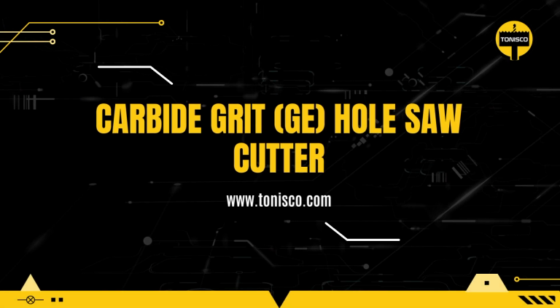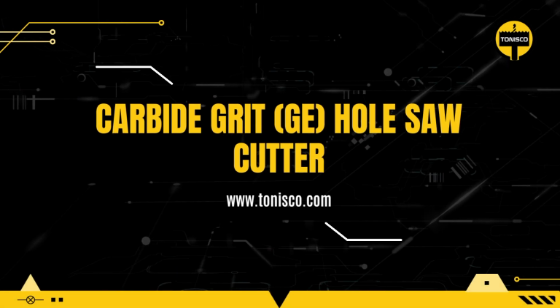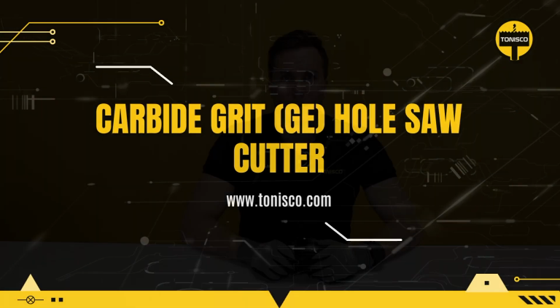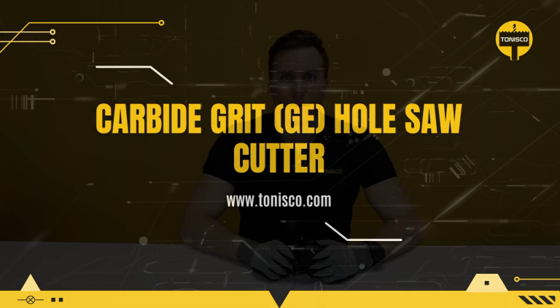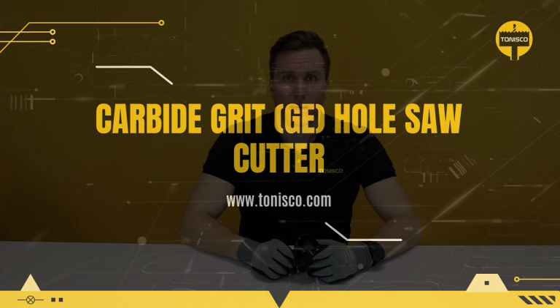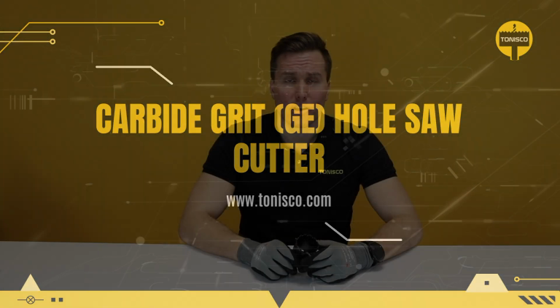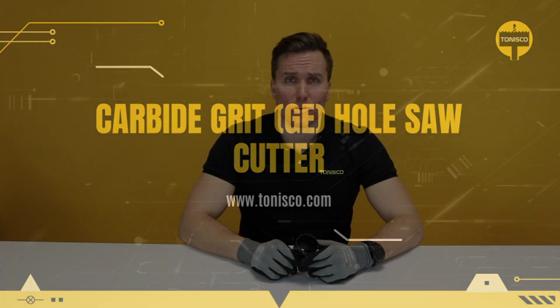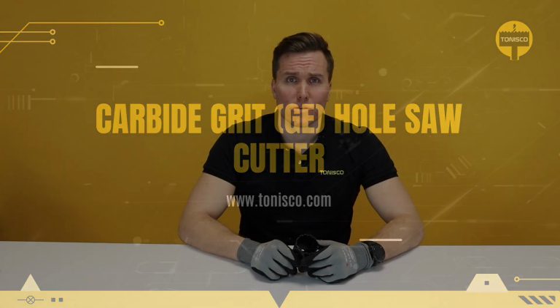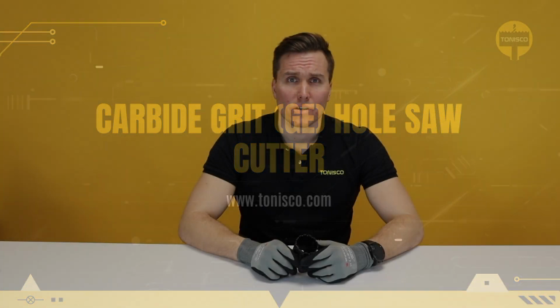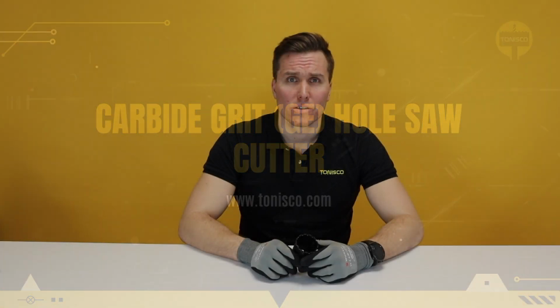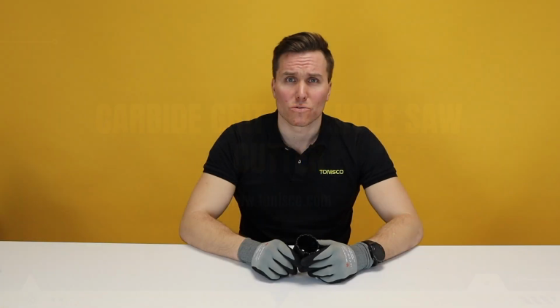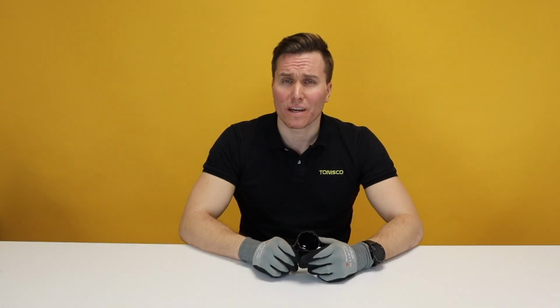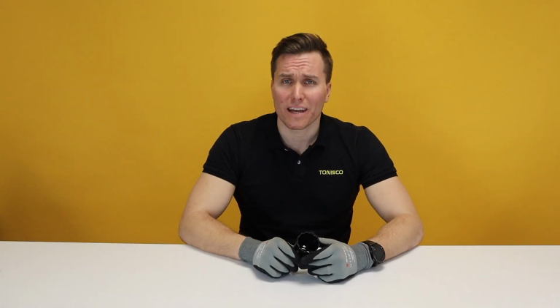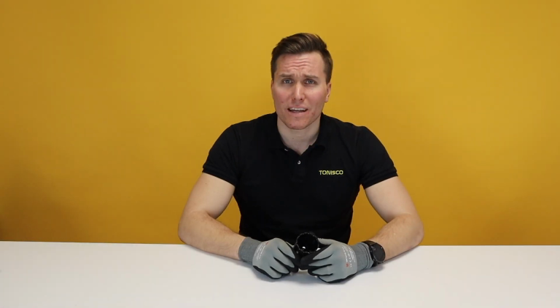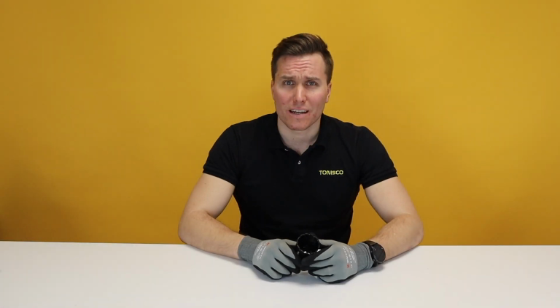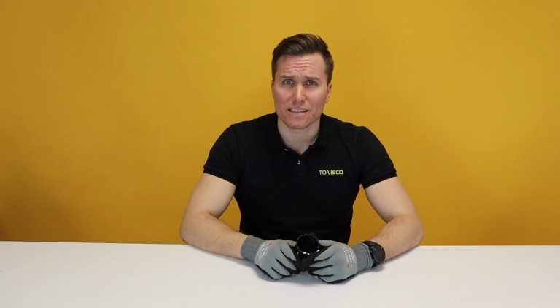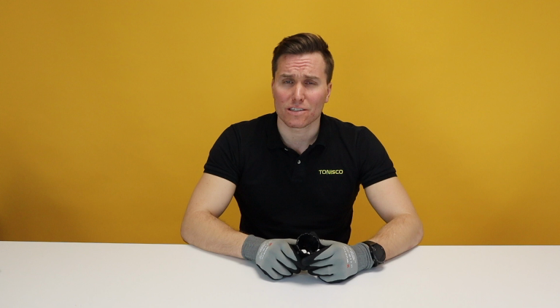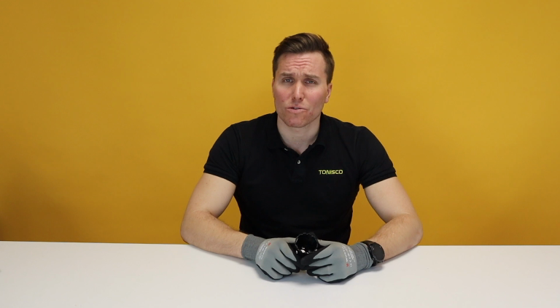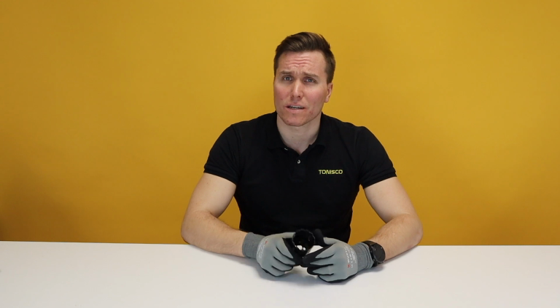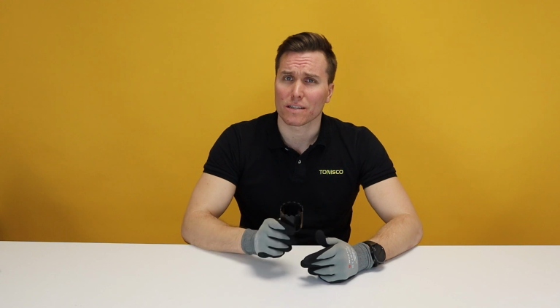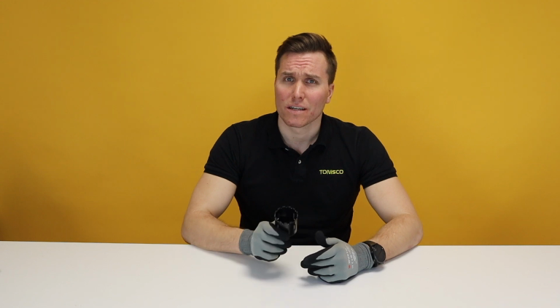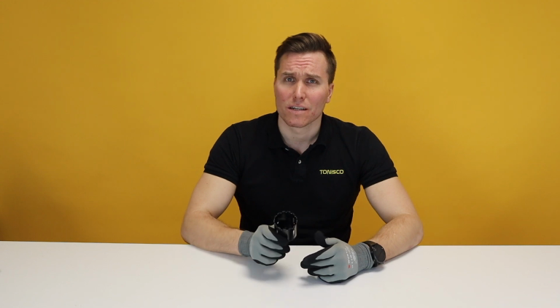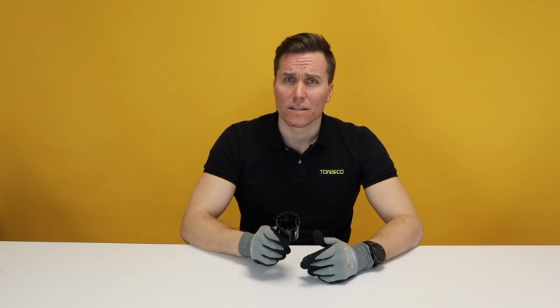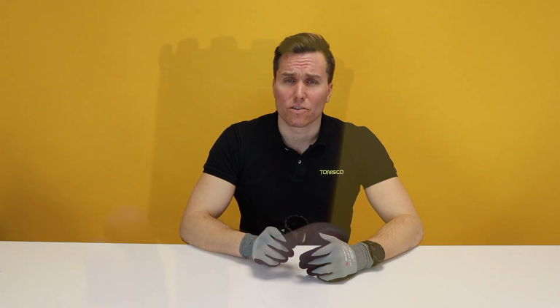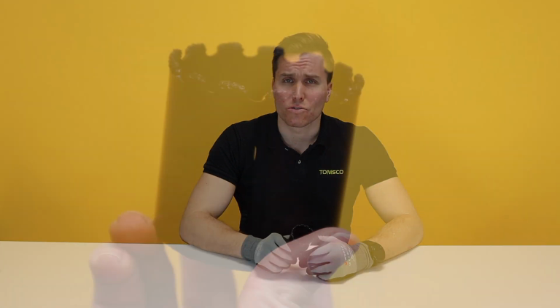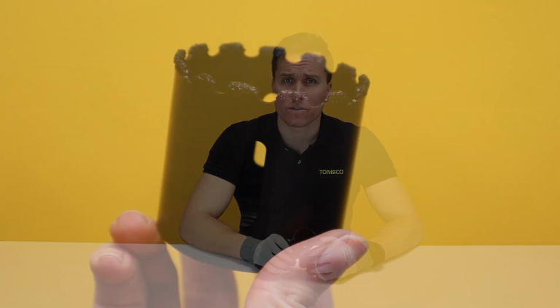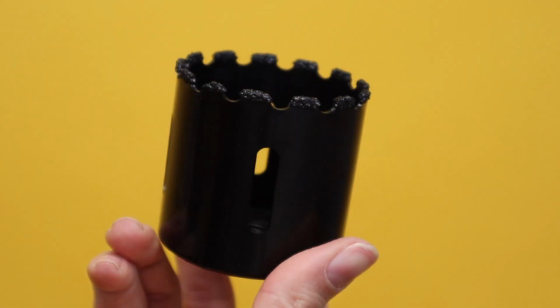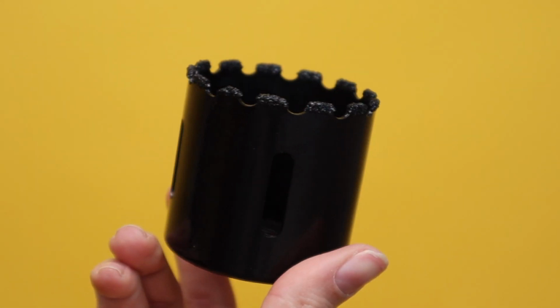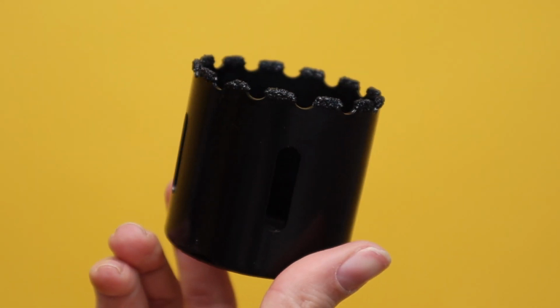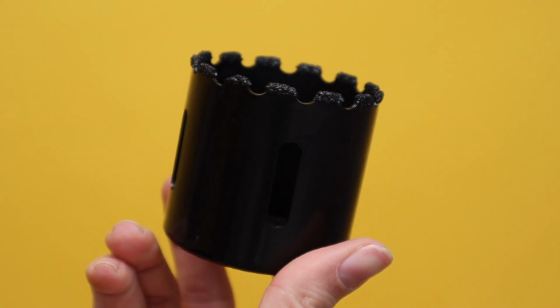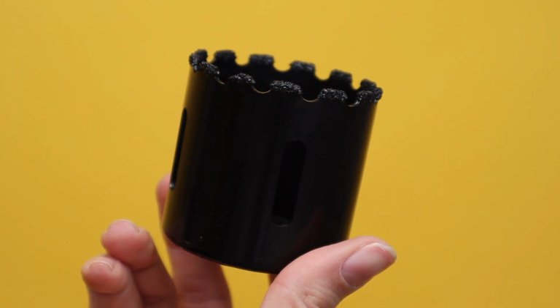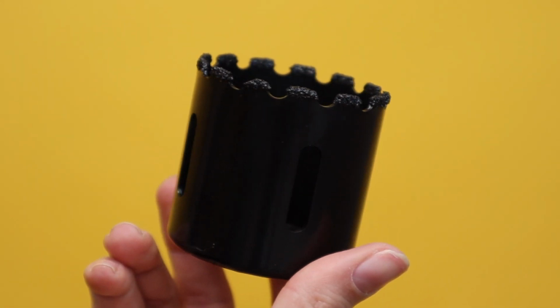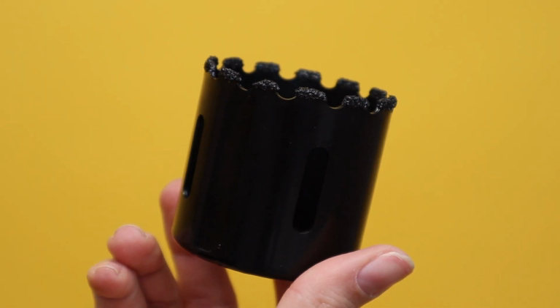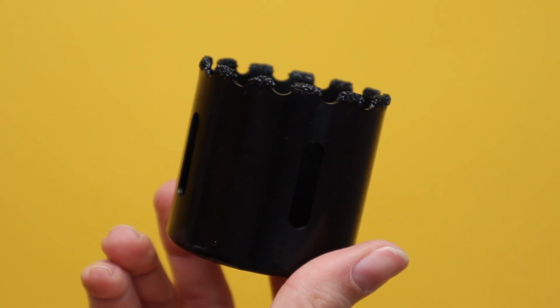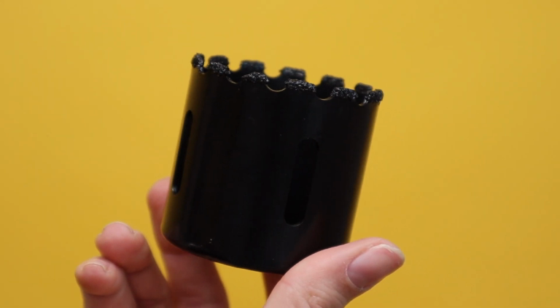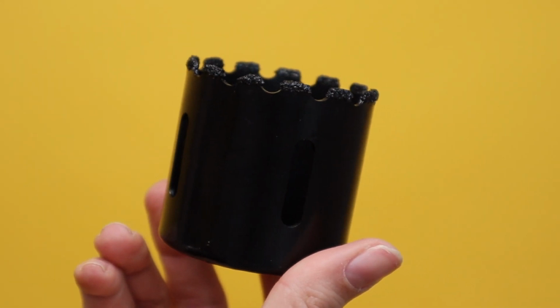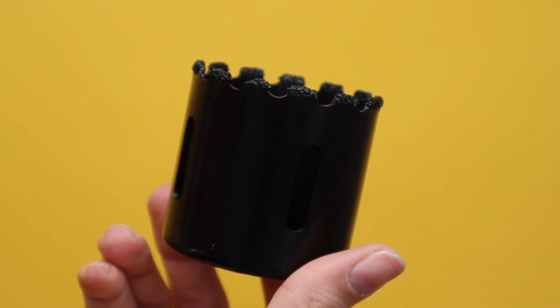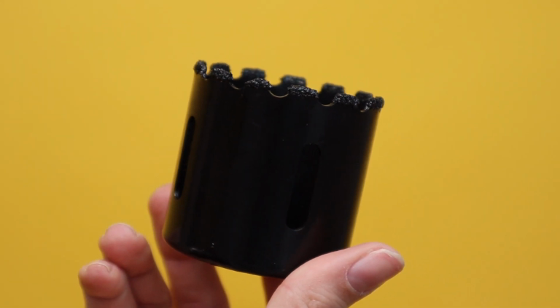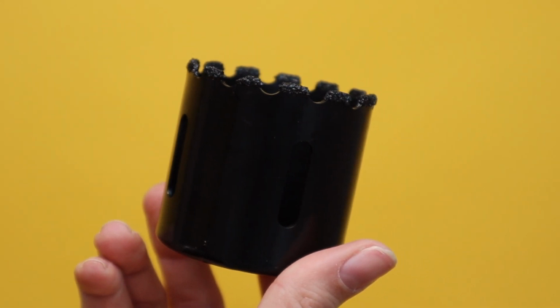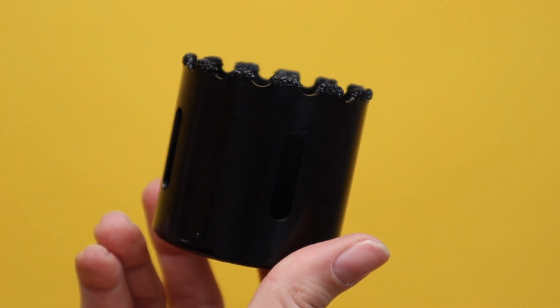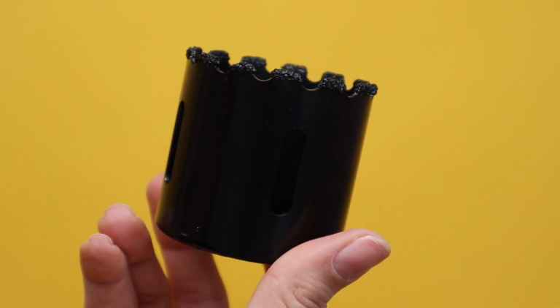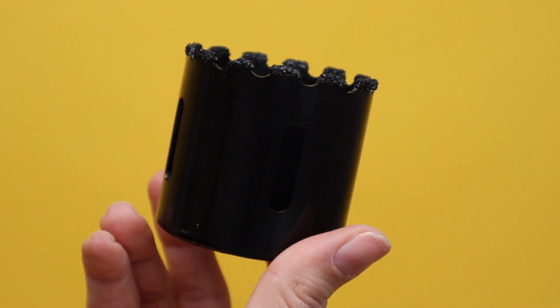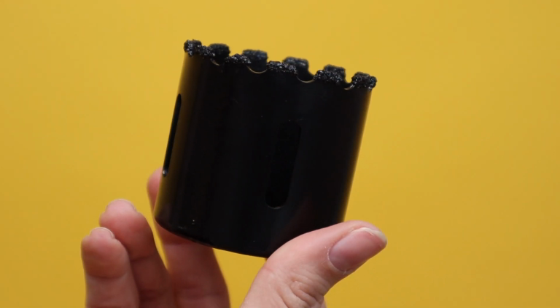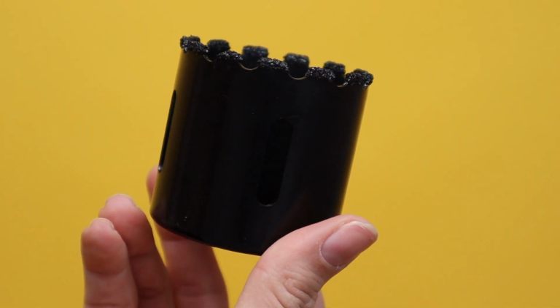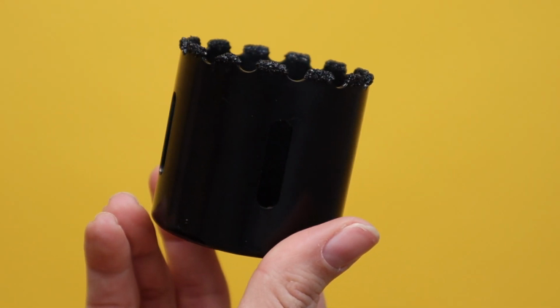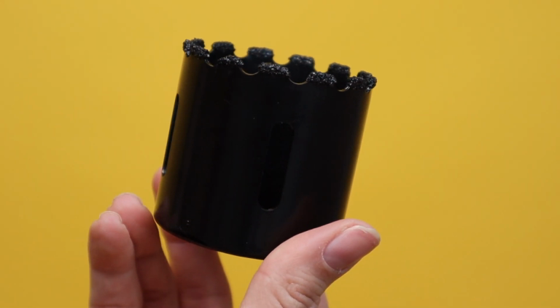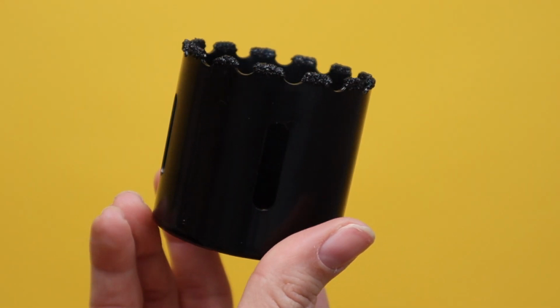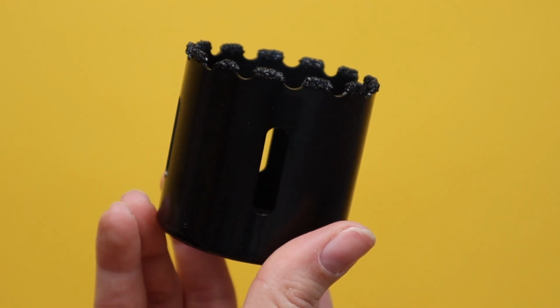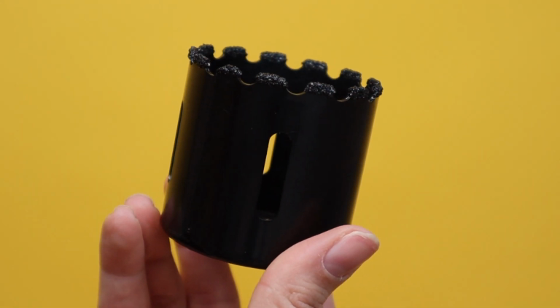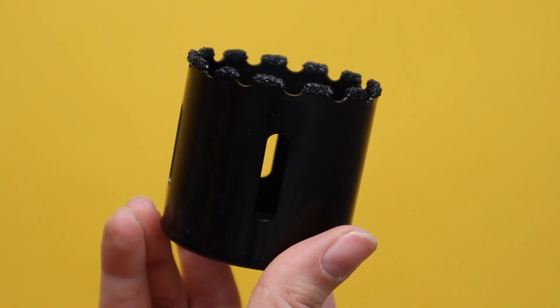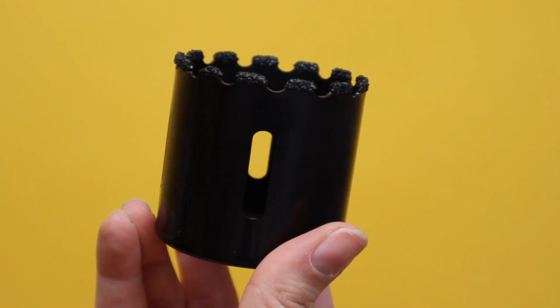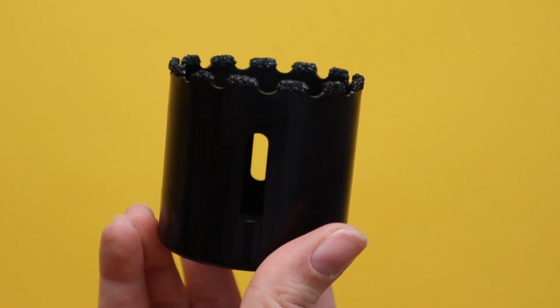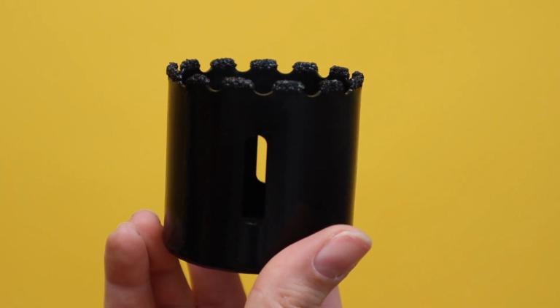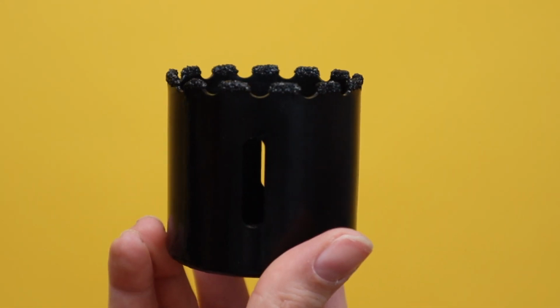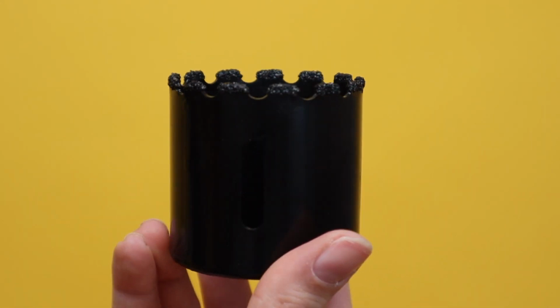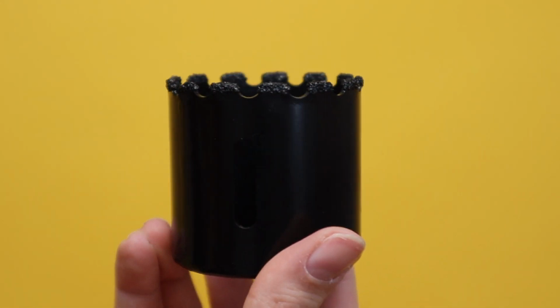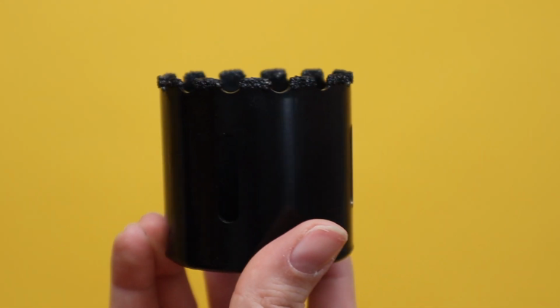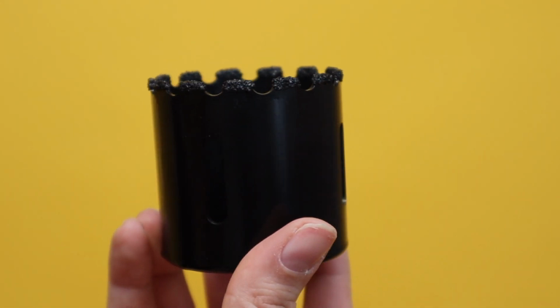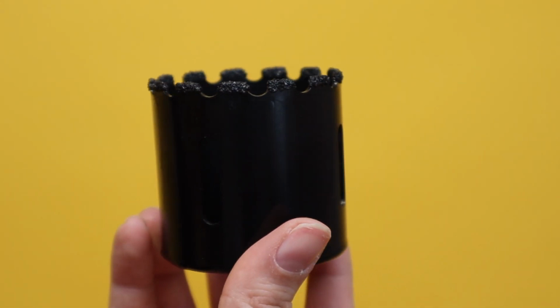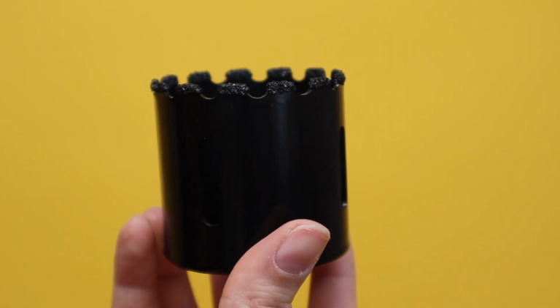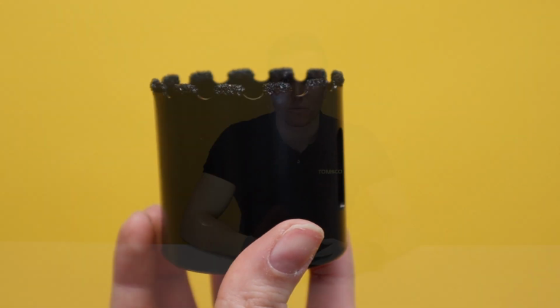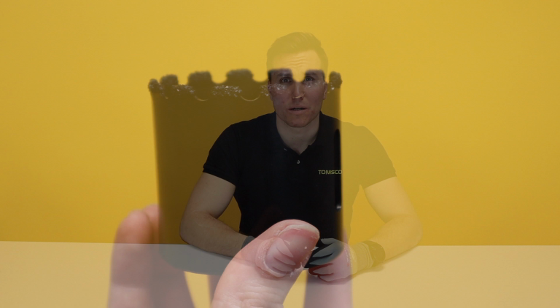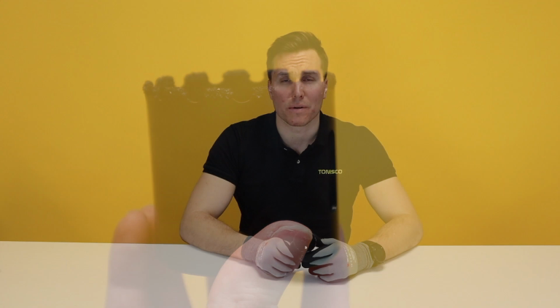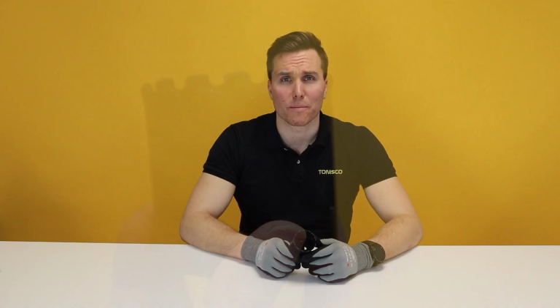Hello, today let's look at the Tonisco Carbite Grid hole saw cutters from 14 to 121 mm.